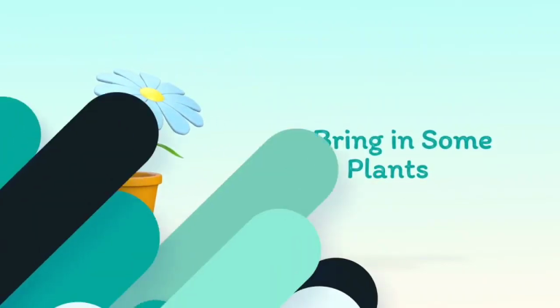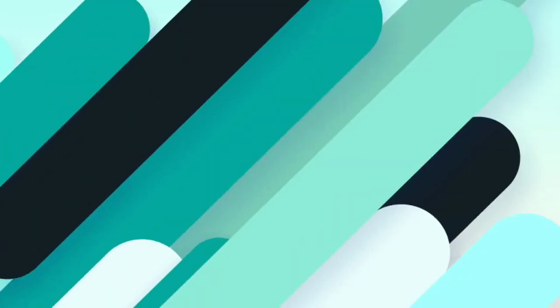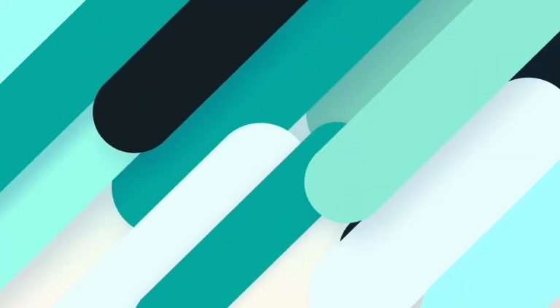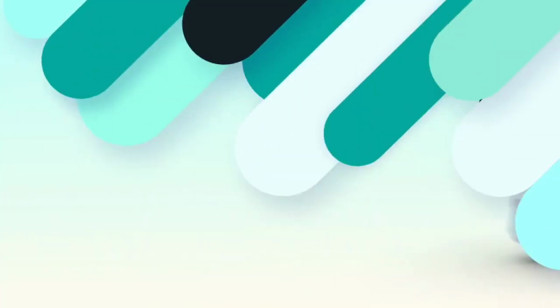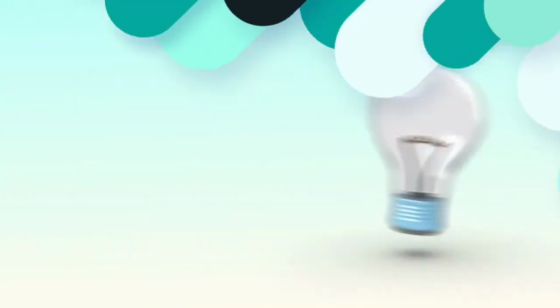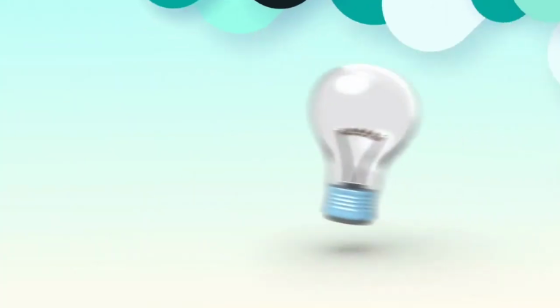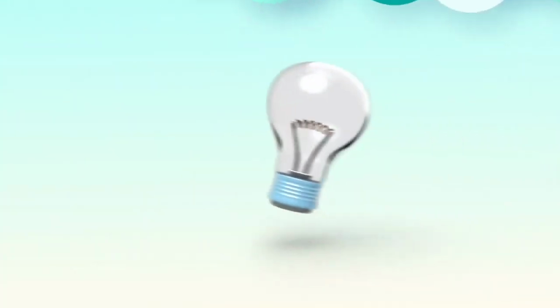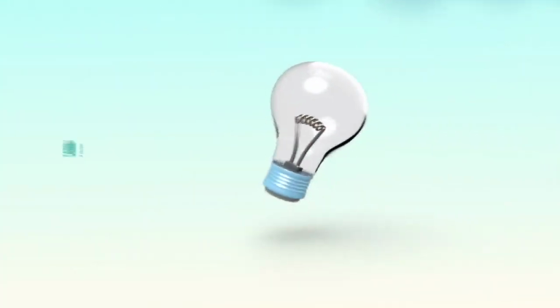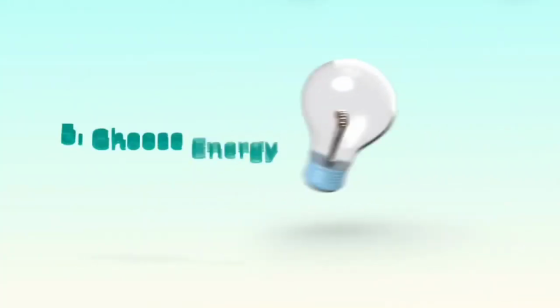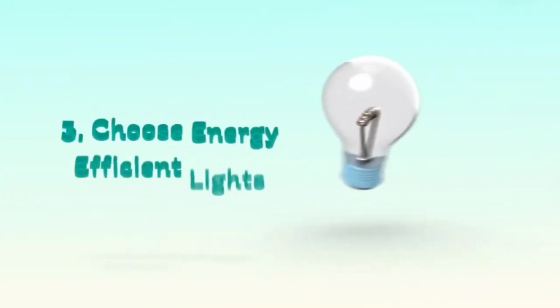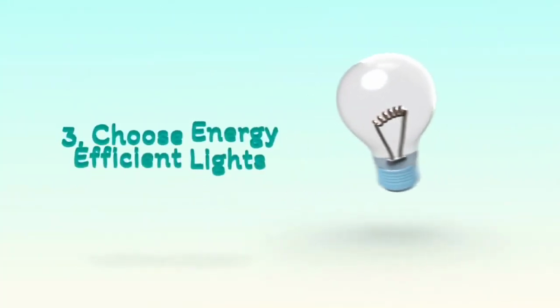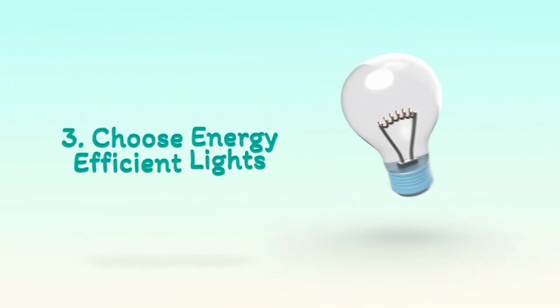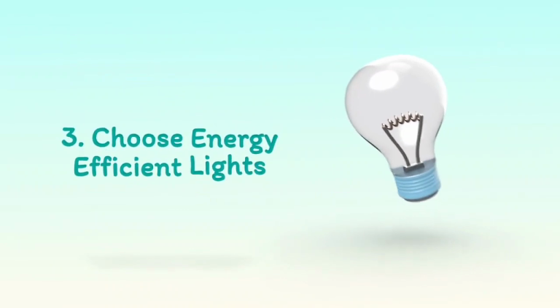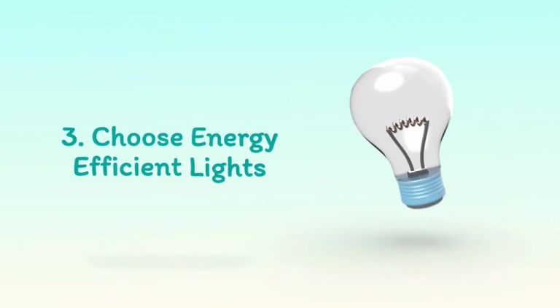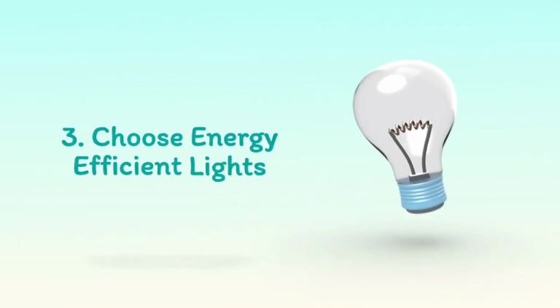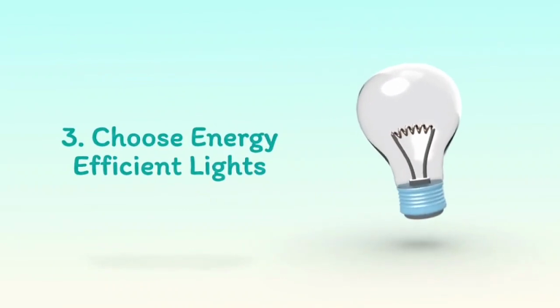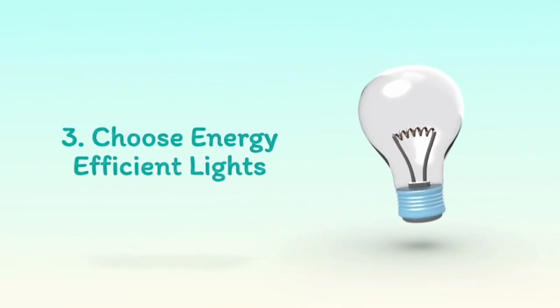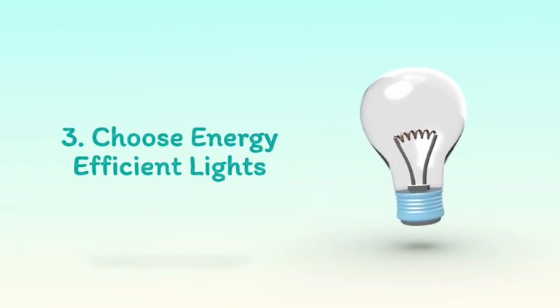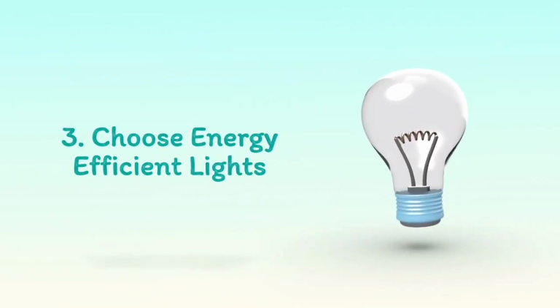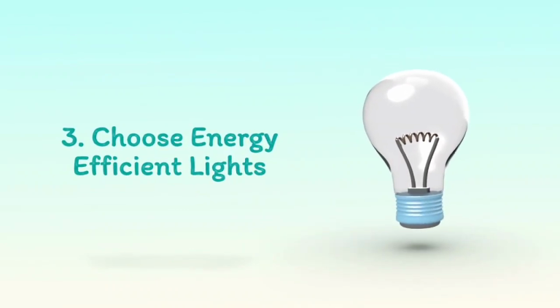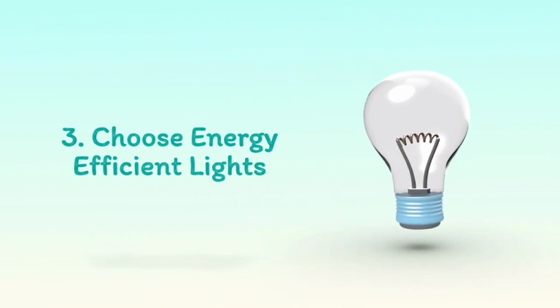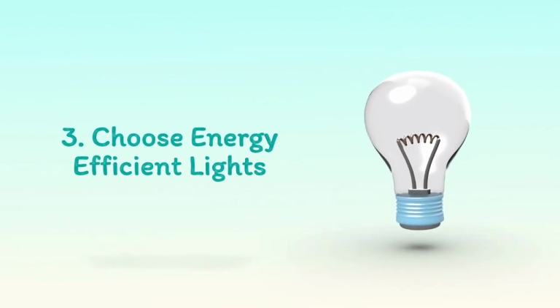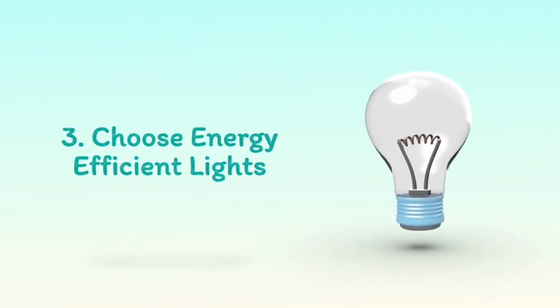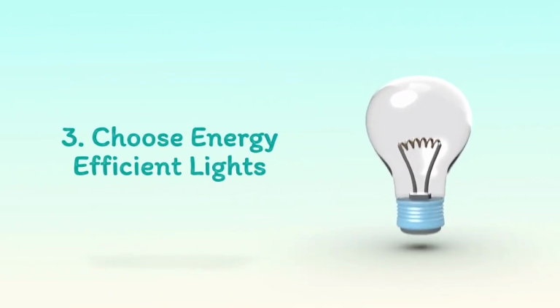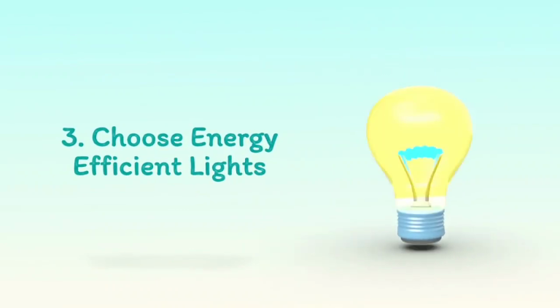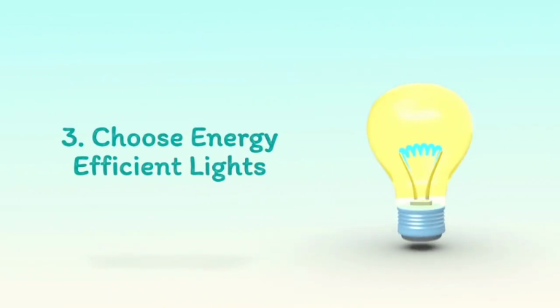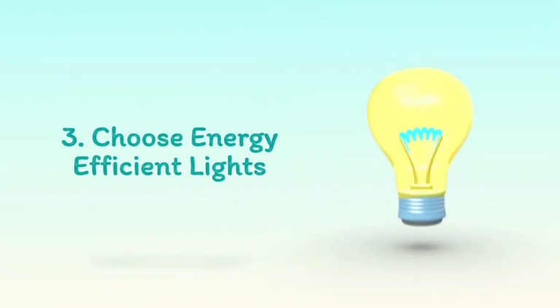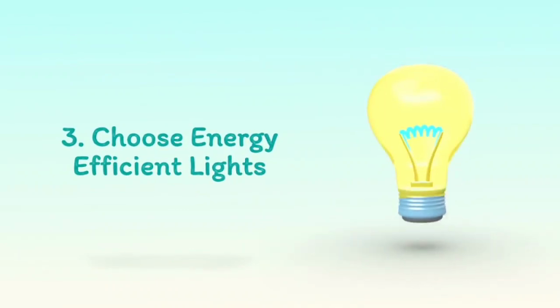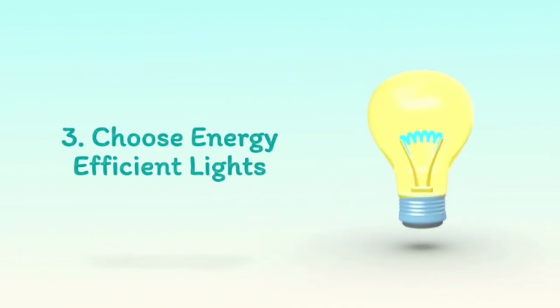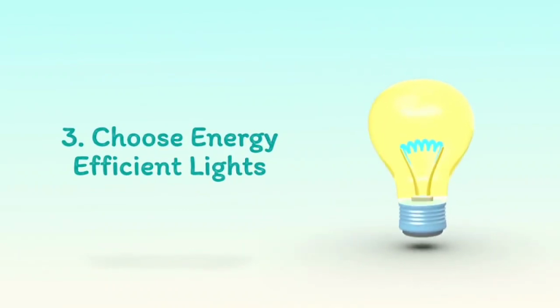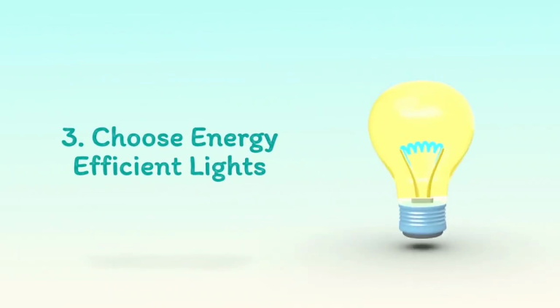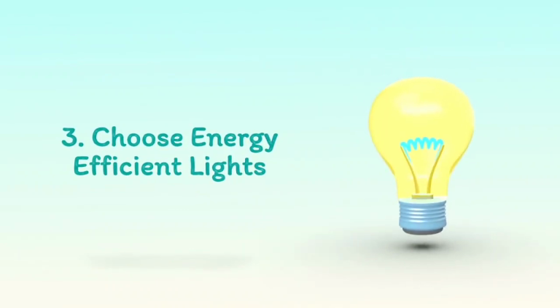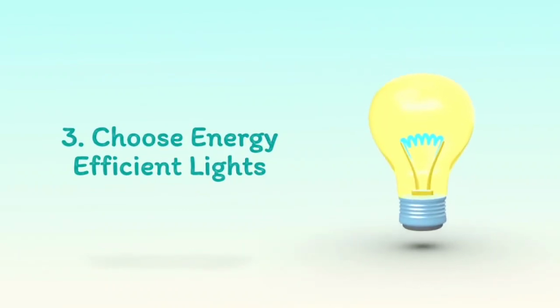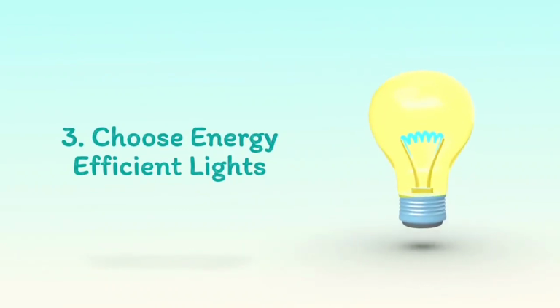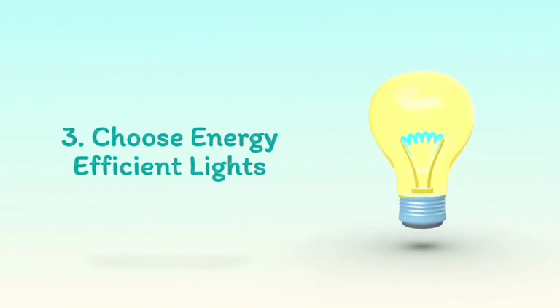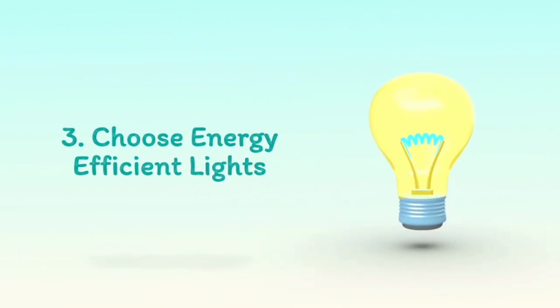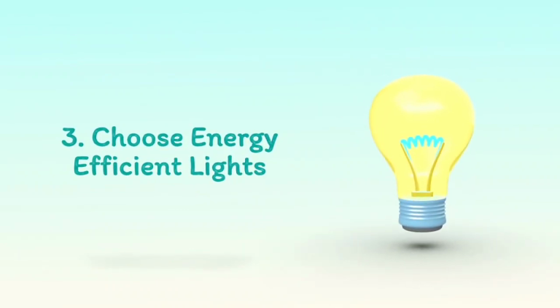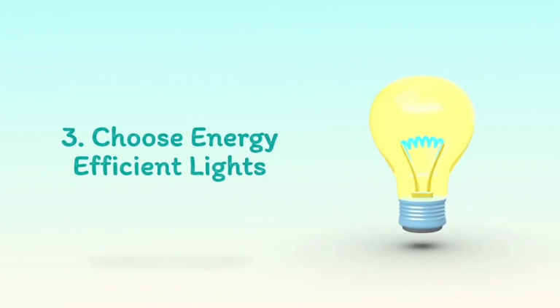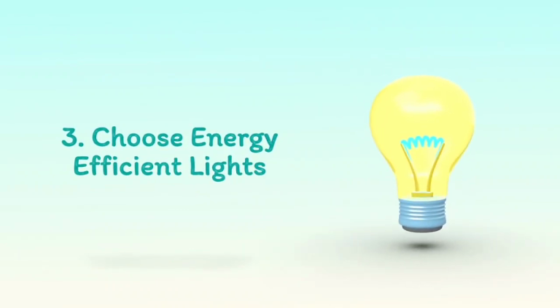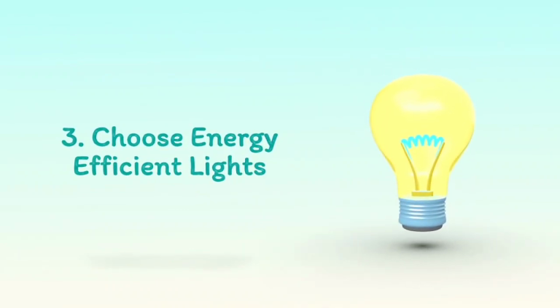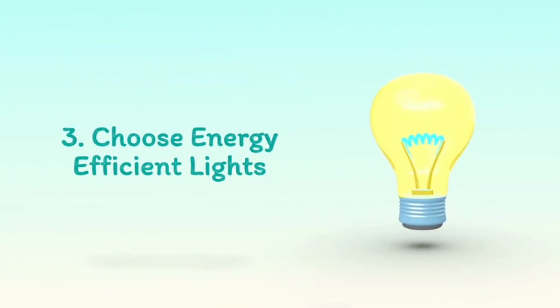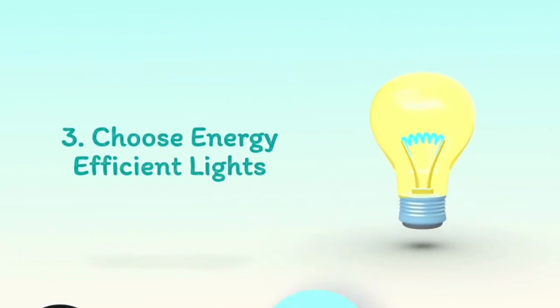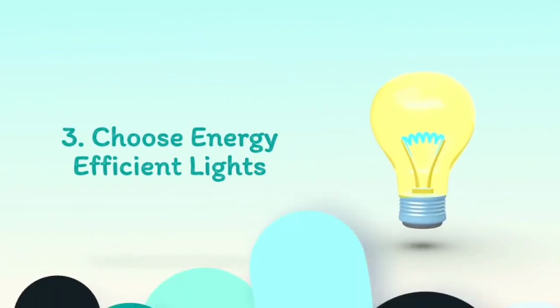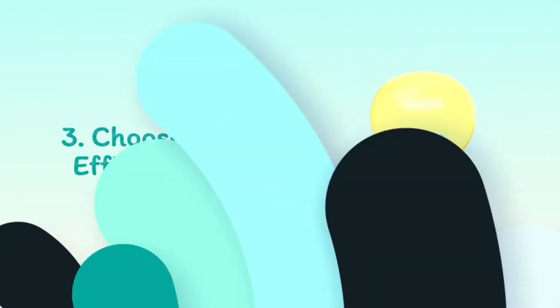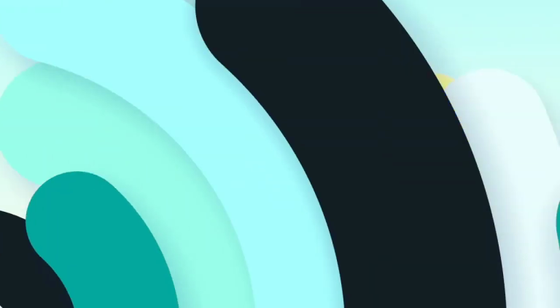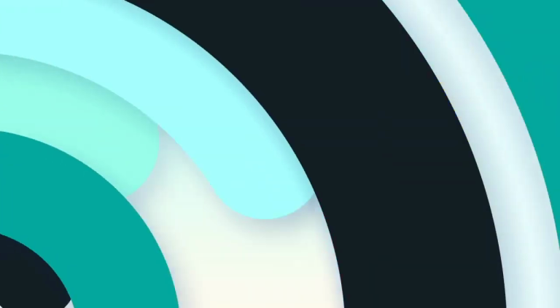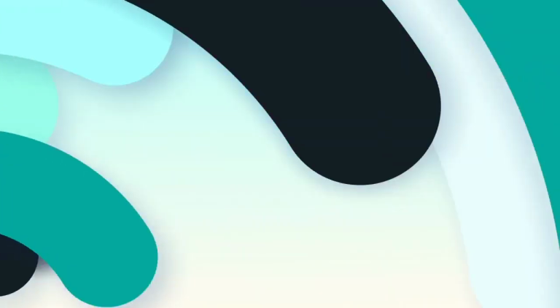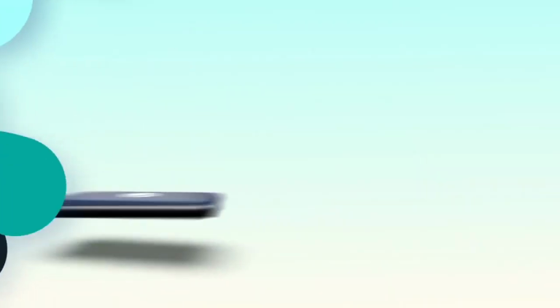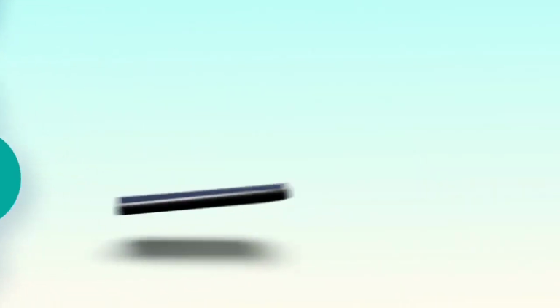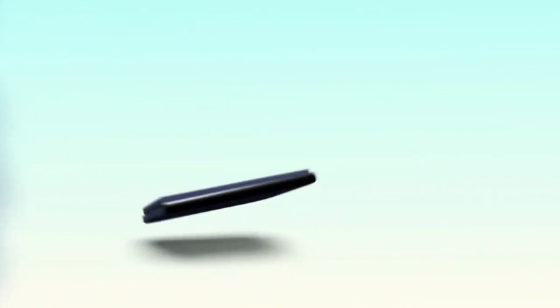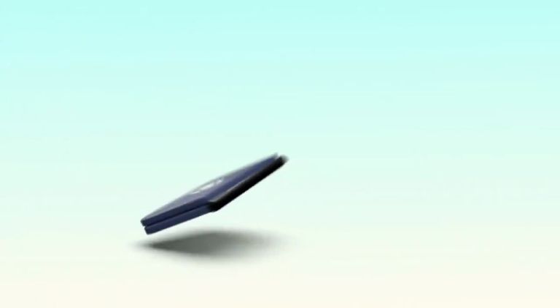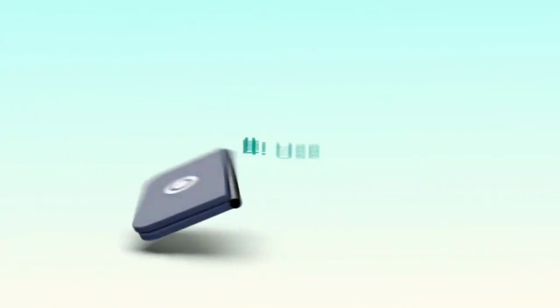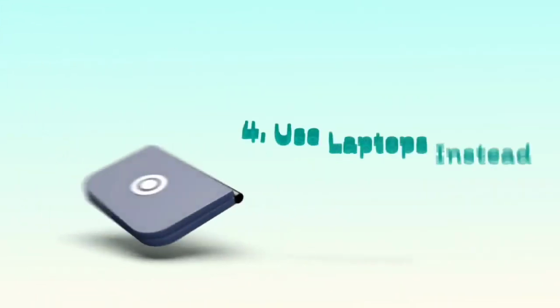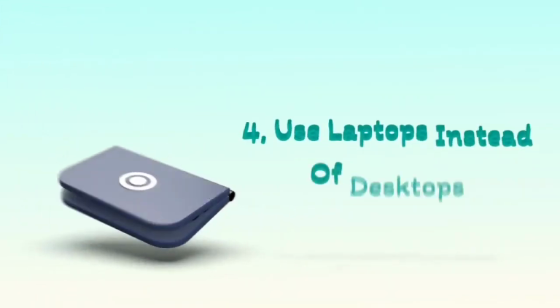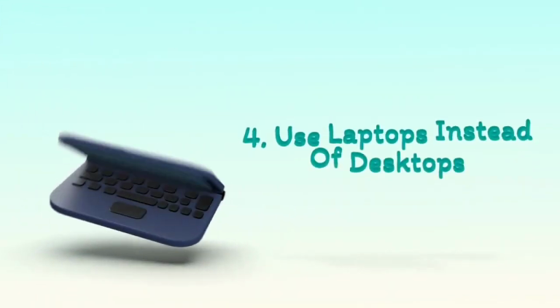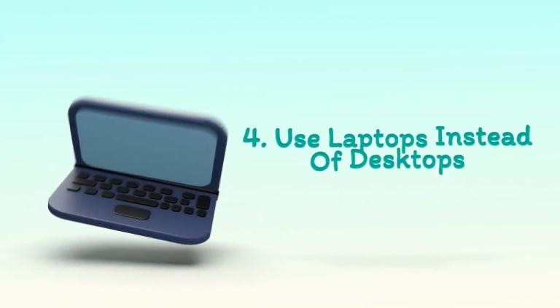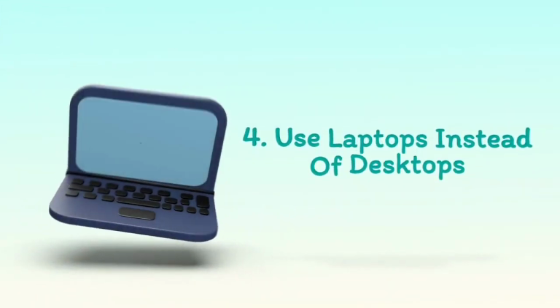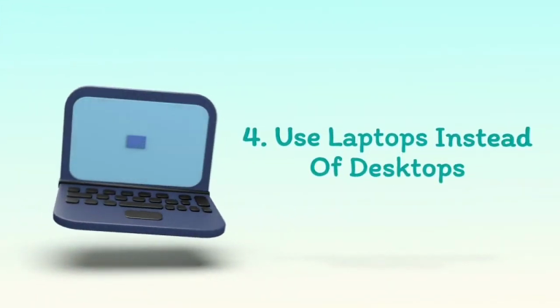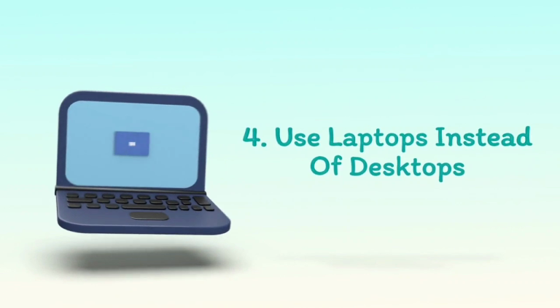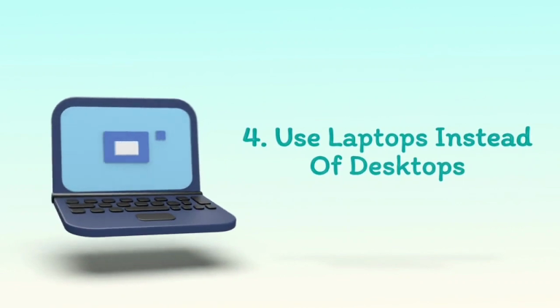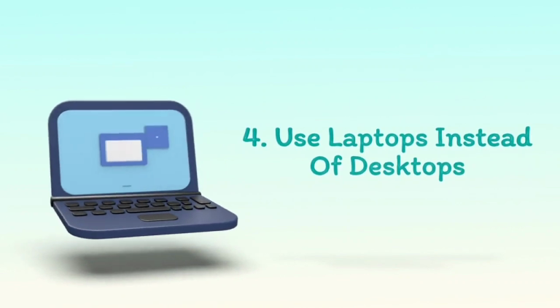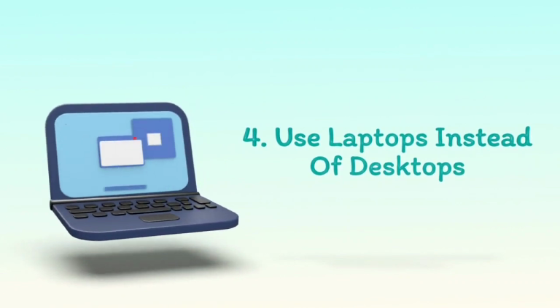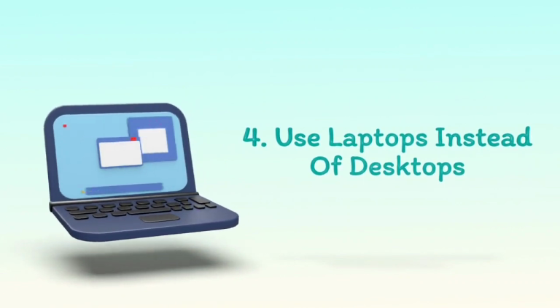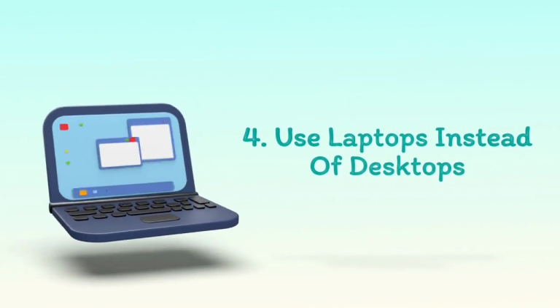3. Choose energy-efficient lights. 4. Use laptops instead of desktops.